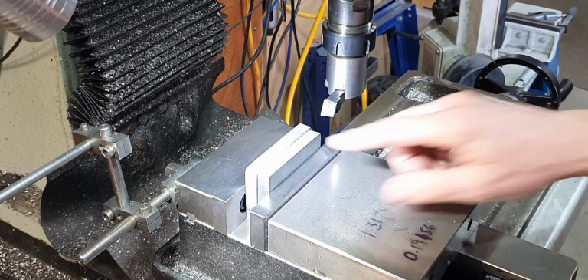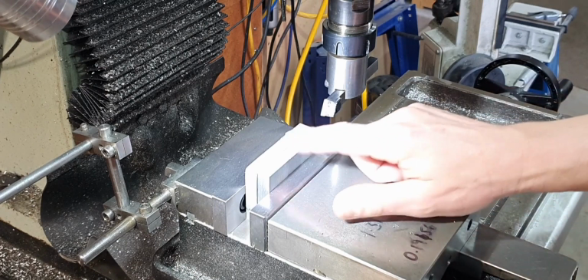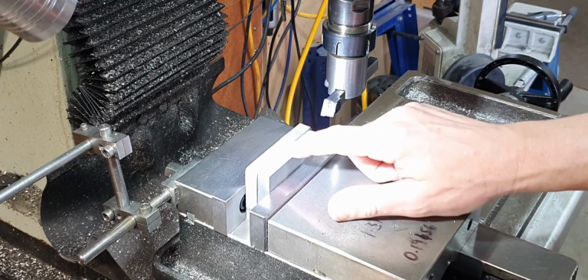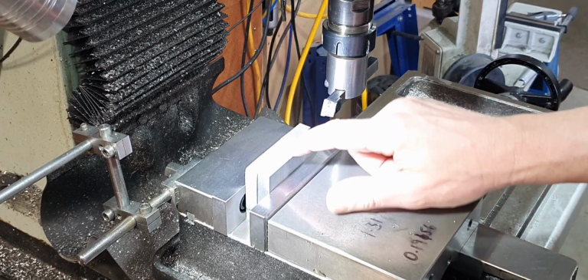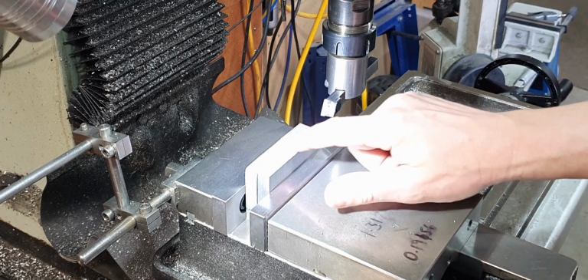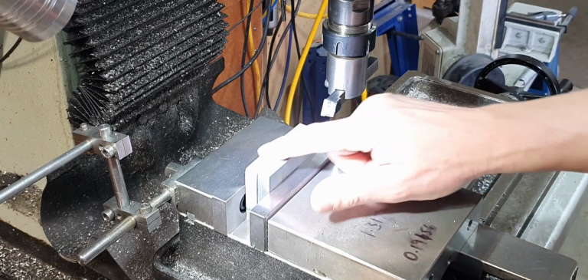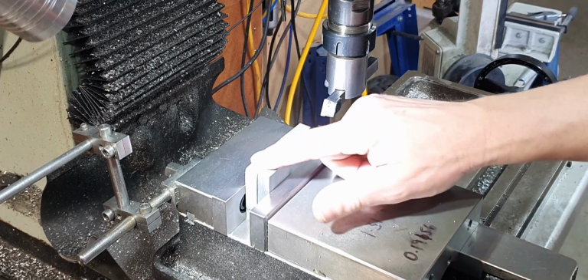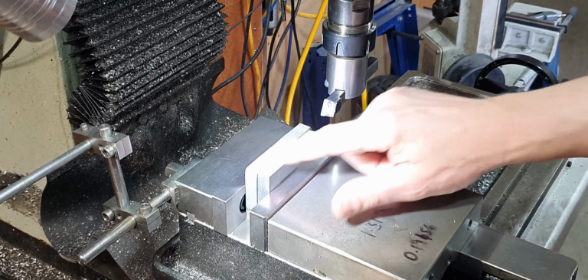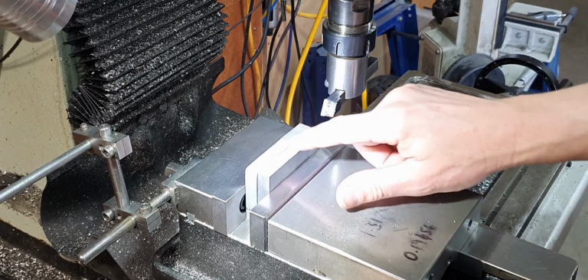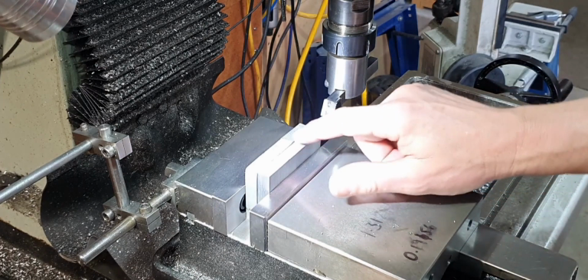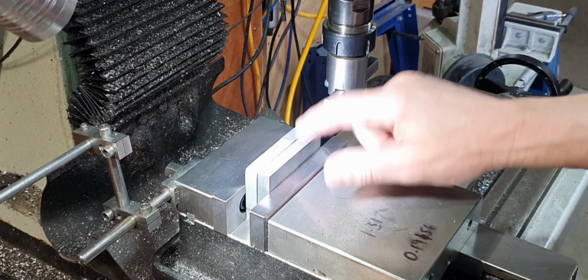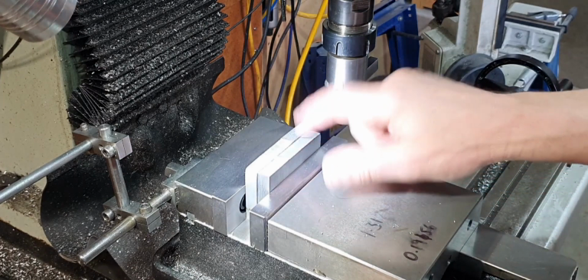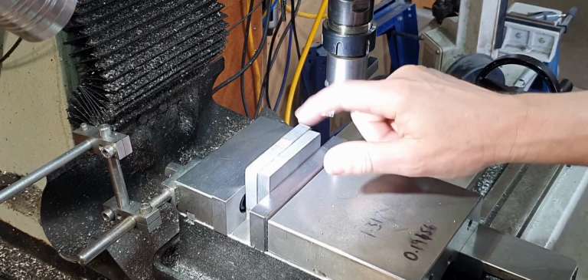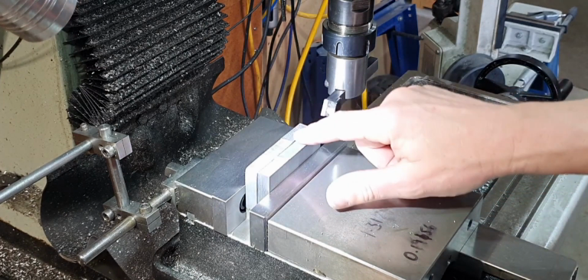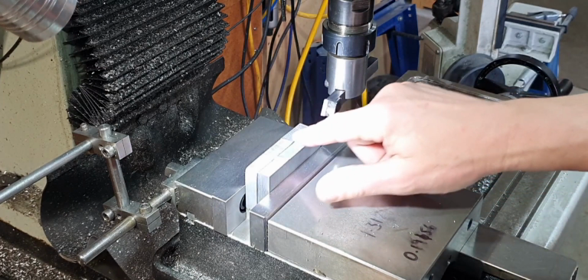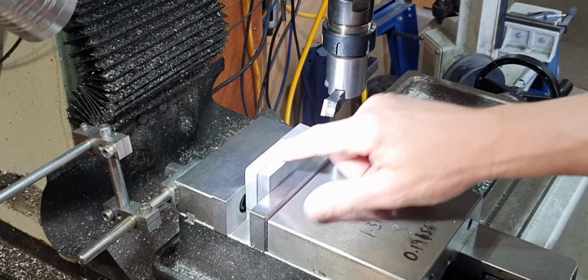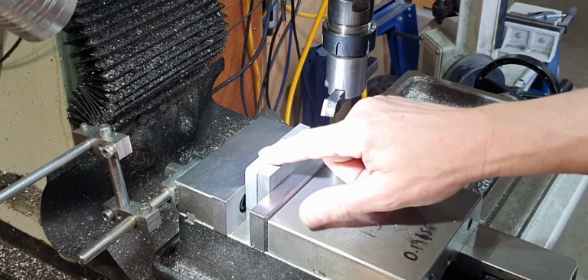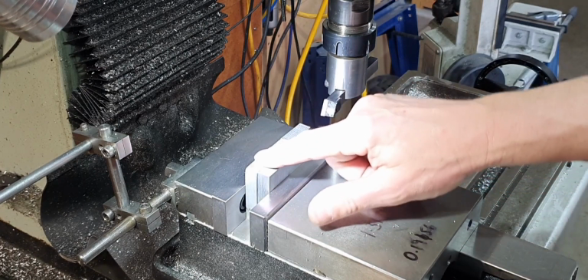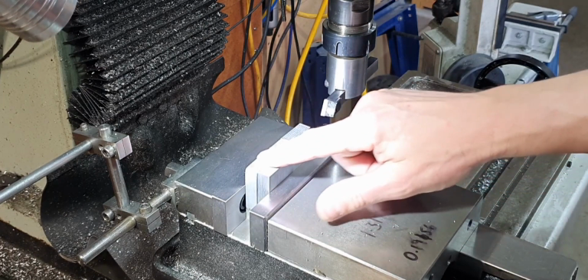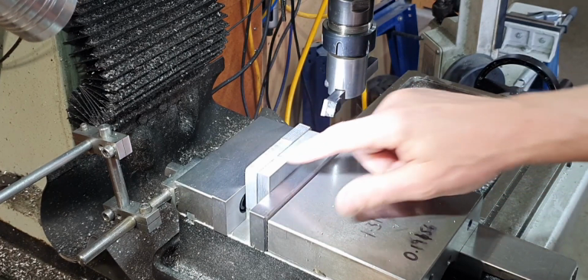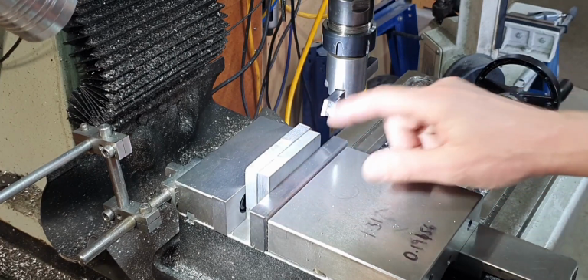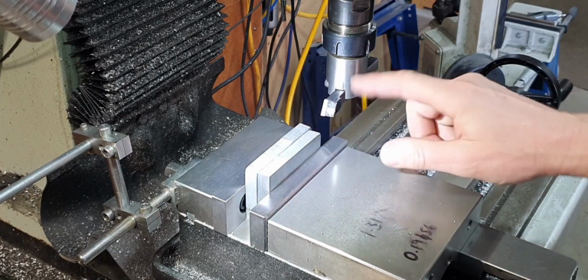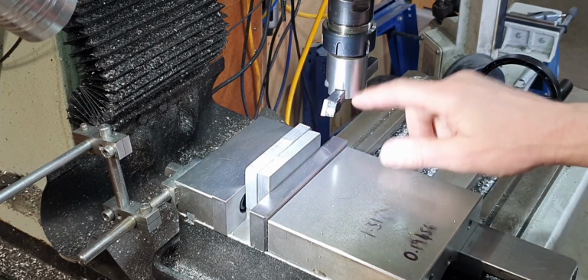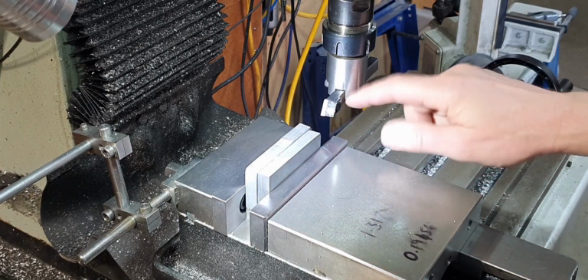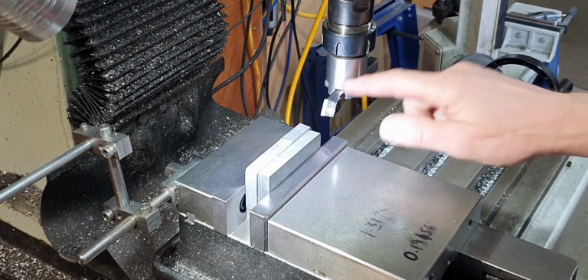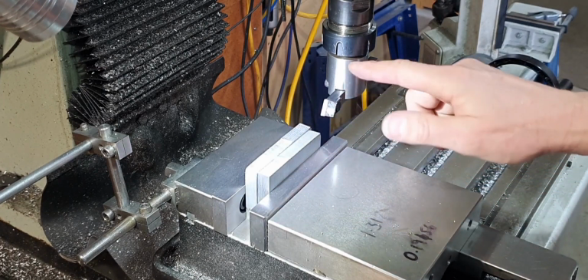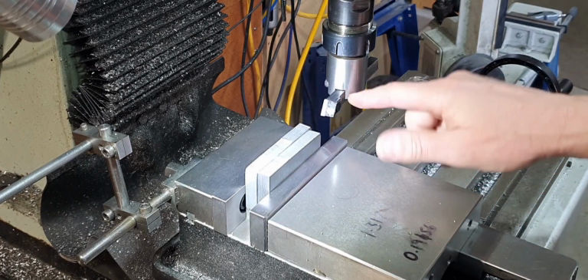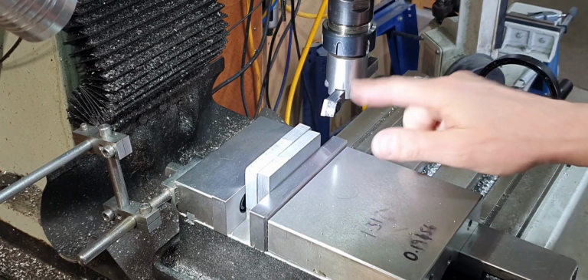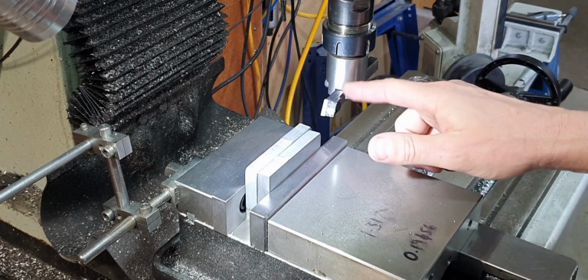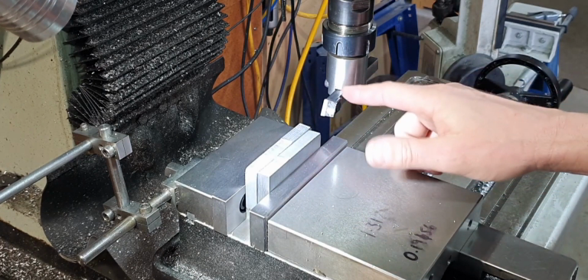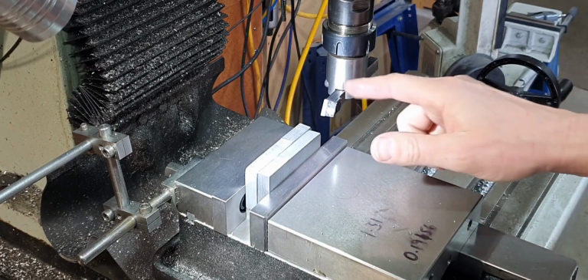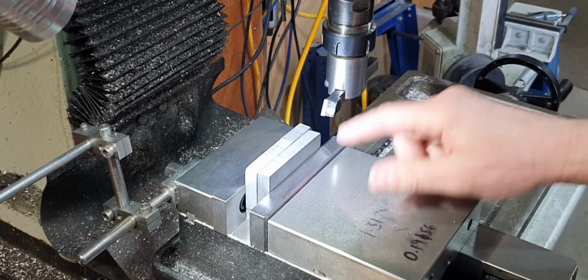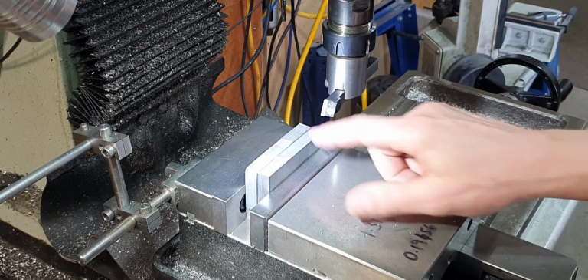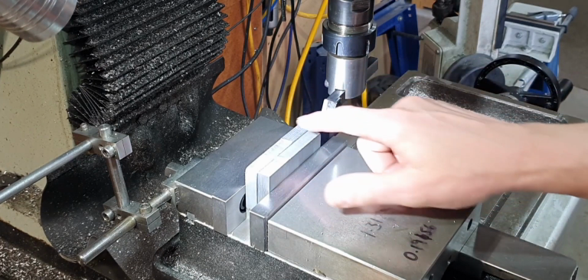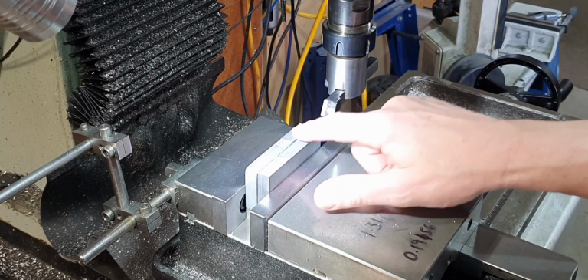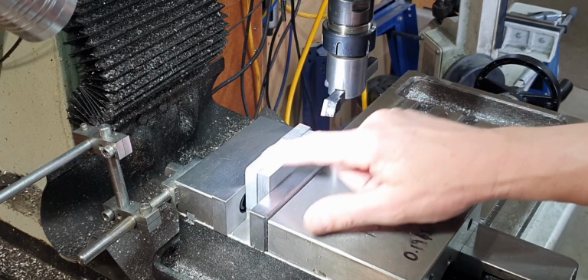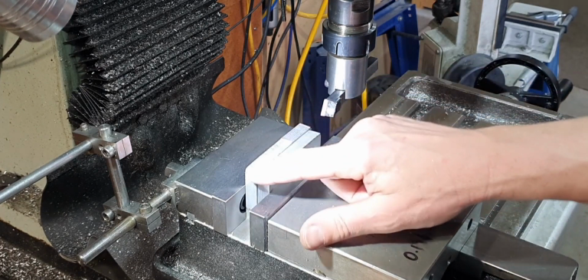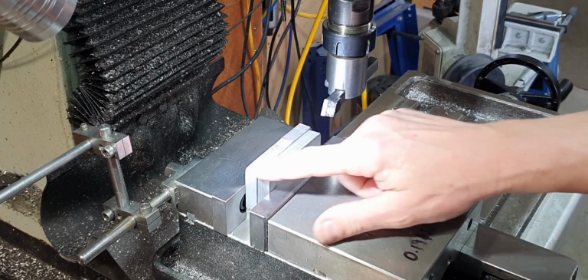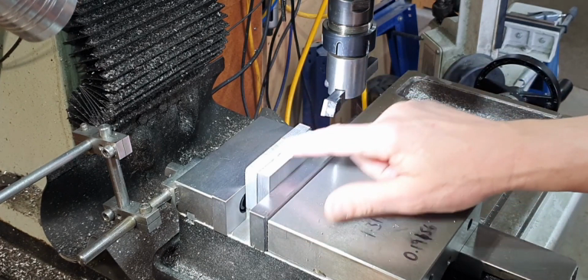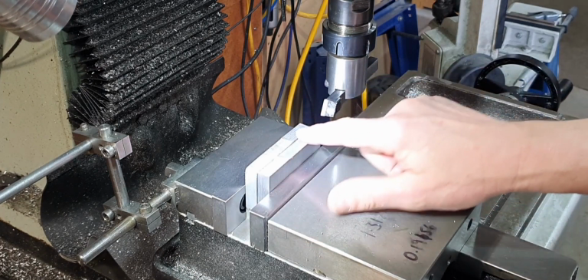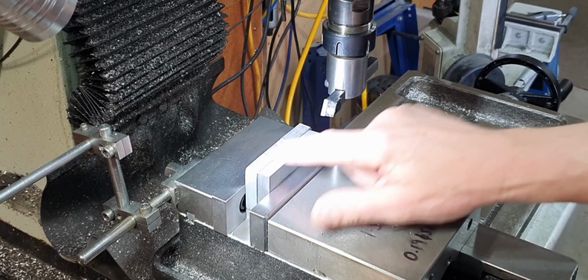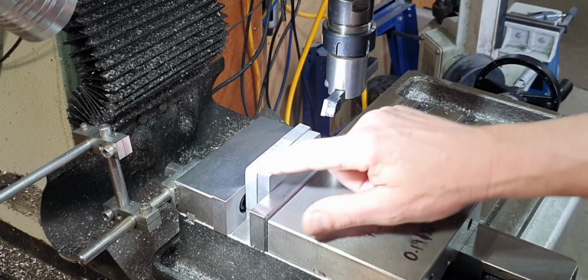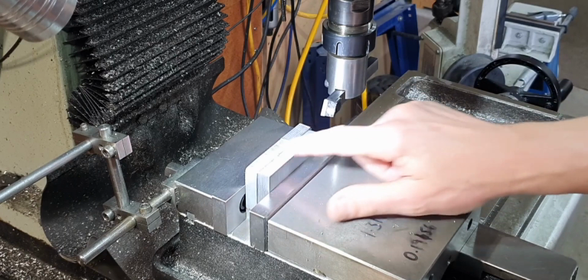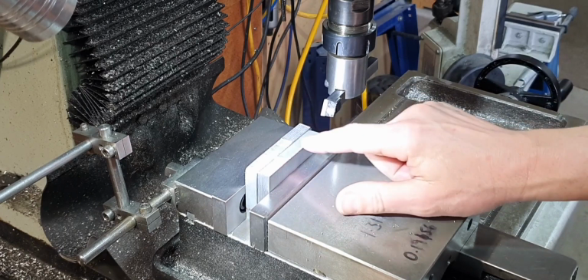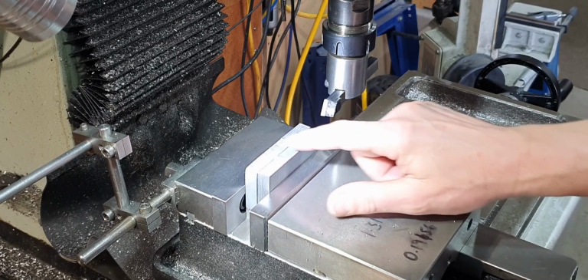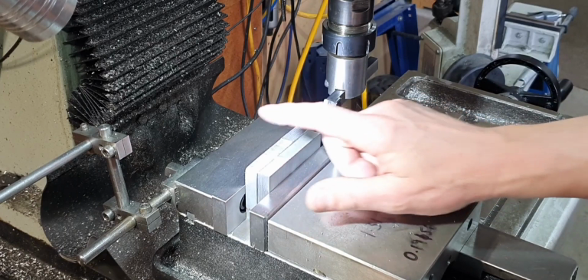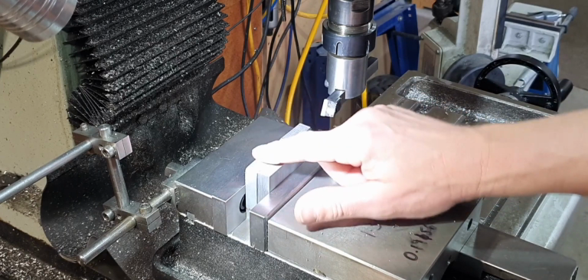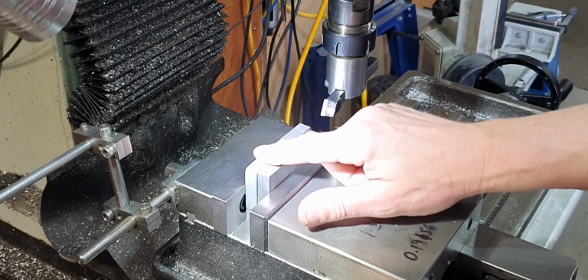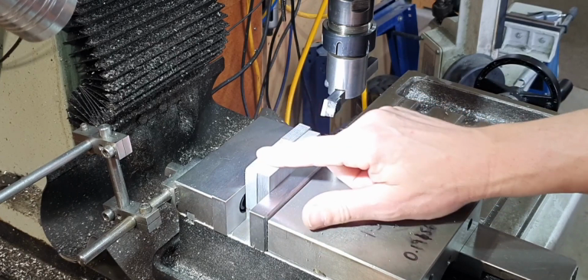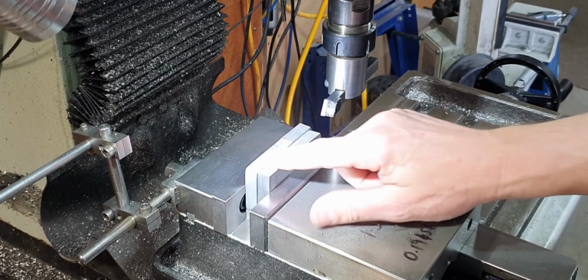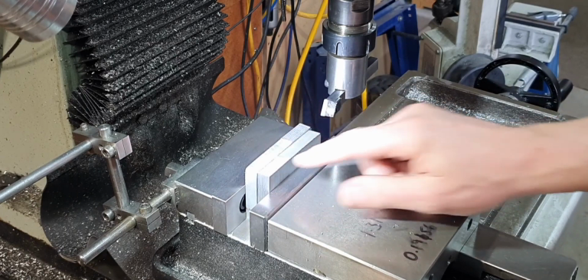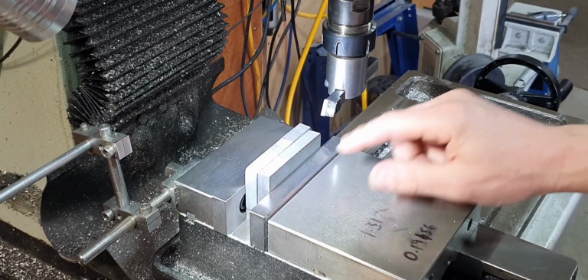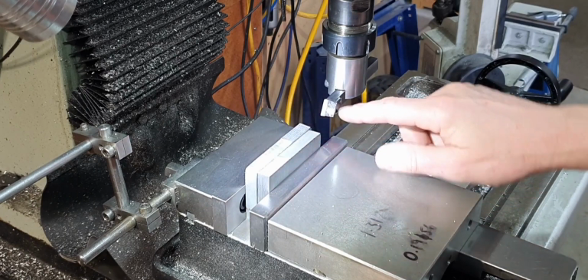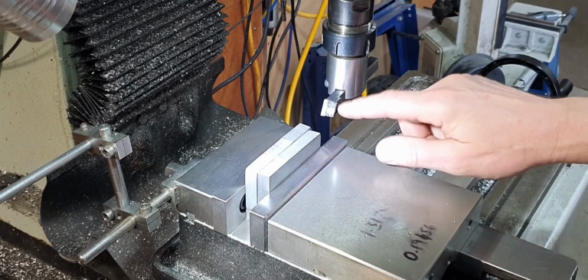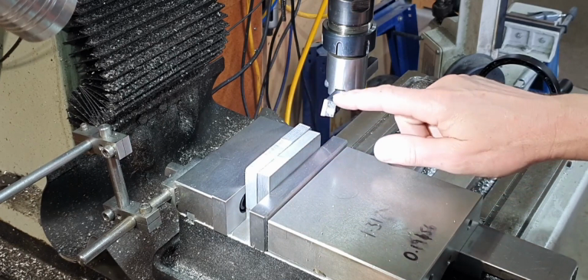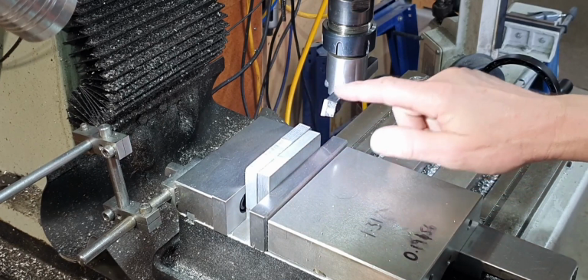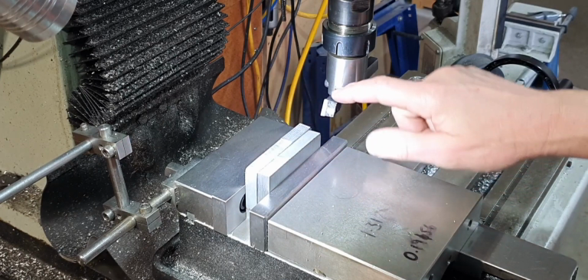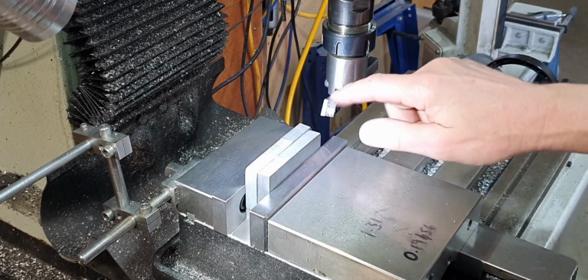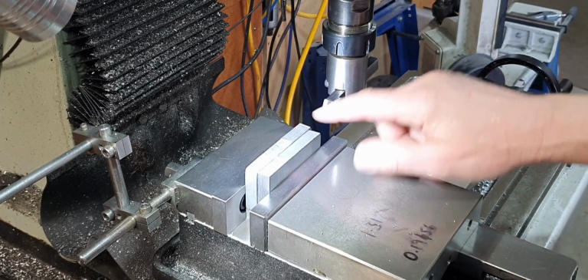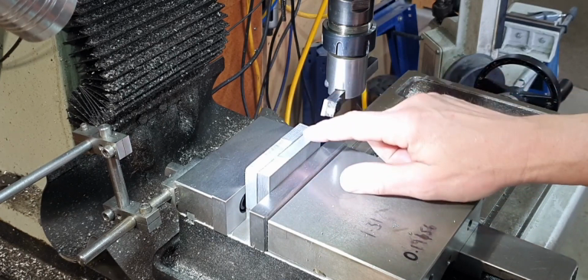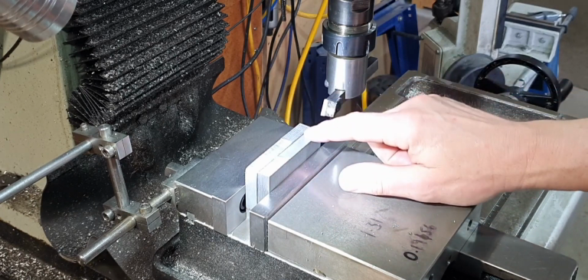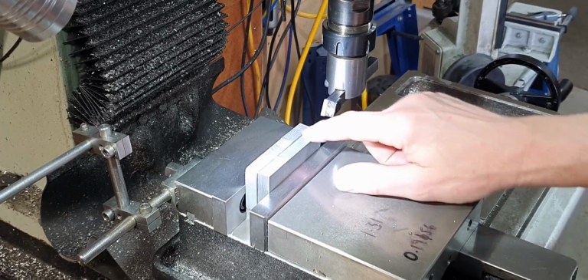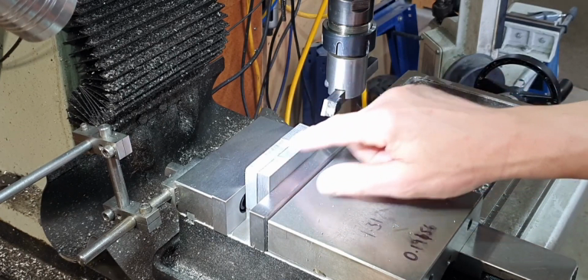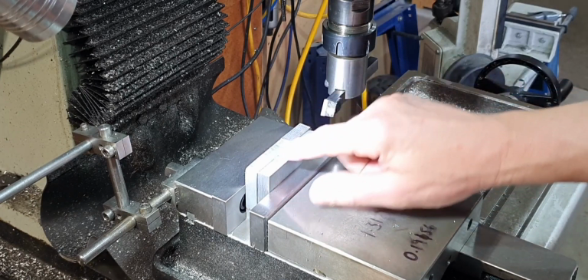I've got a bit more meat to take off on this side, so I'm going to swap over to an end mill just to rough this off, and then we'll go back to the fly cutter to finish.